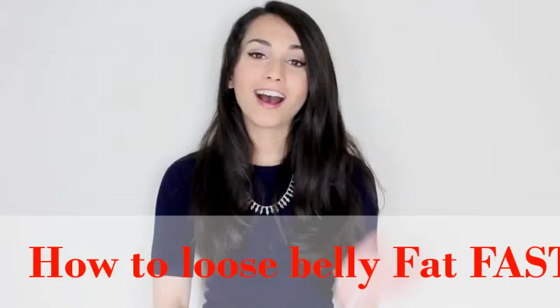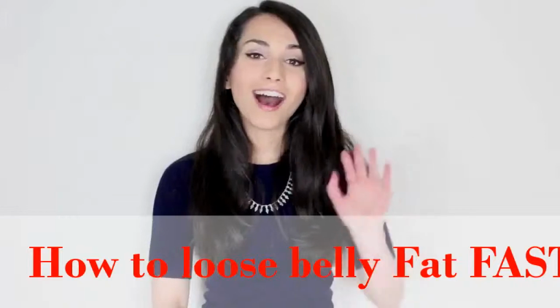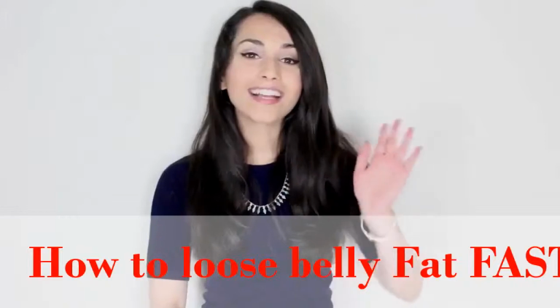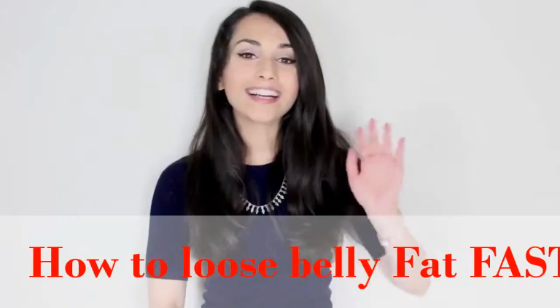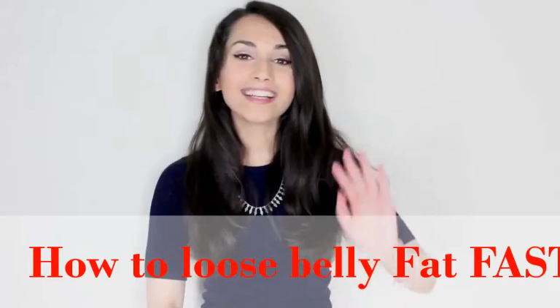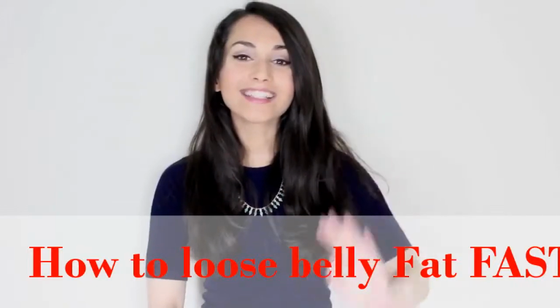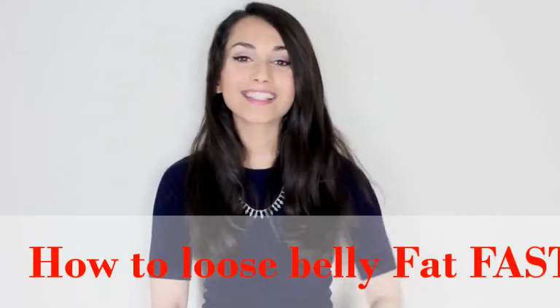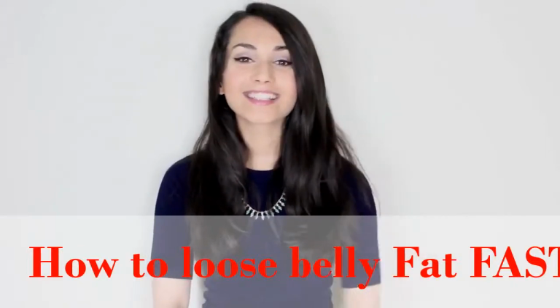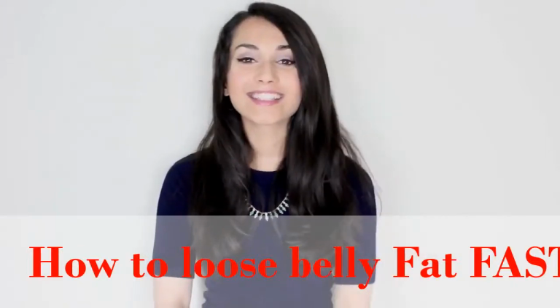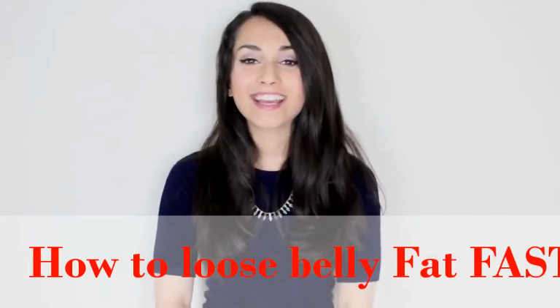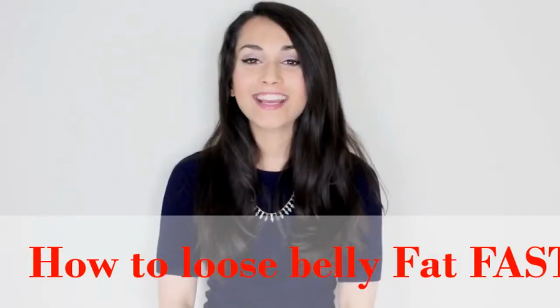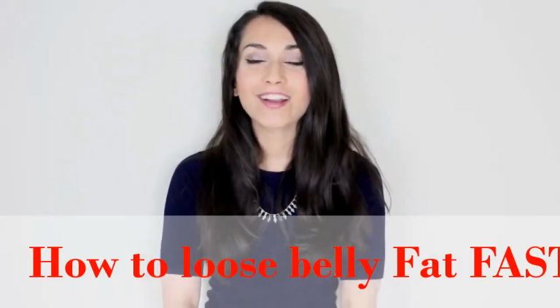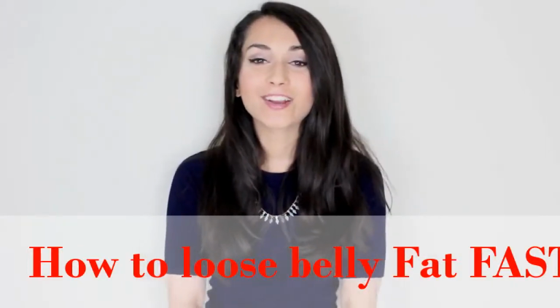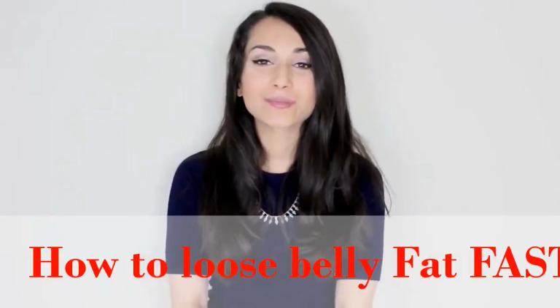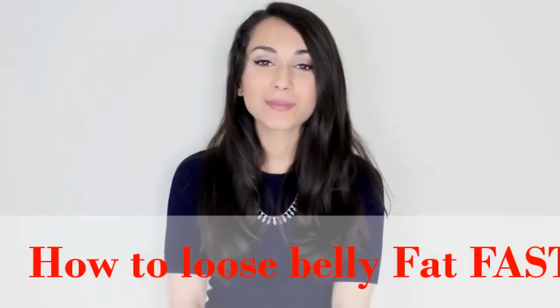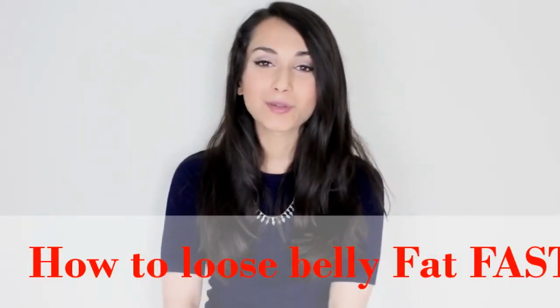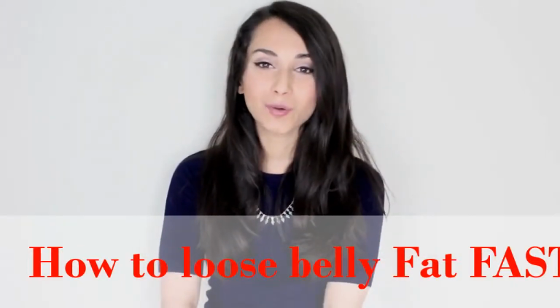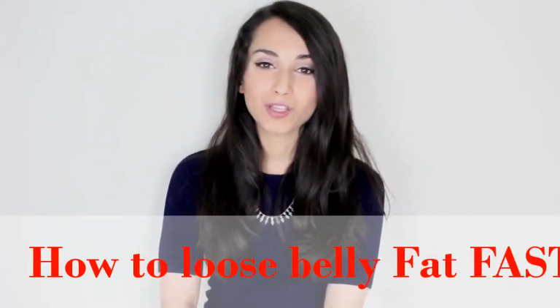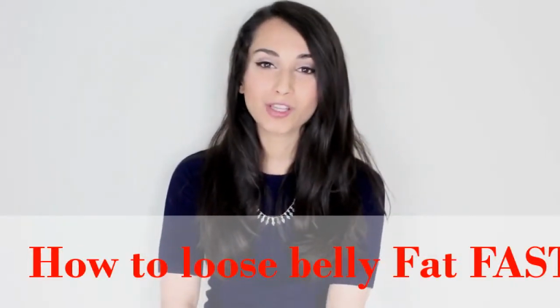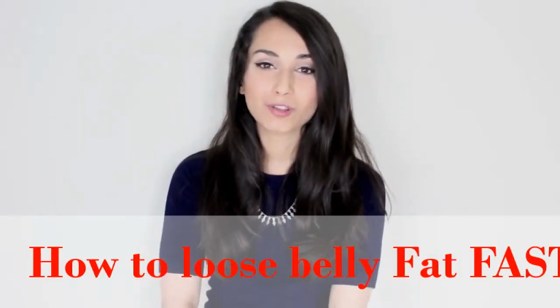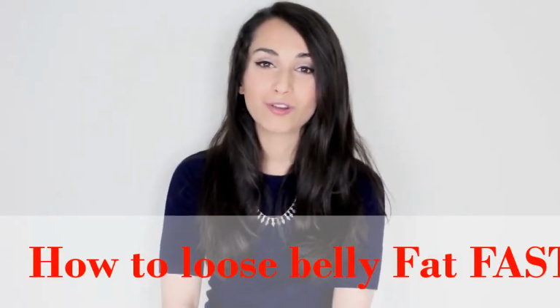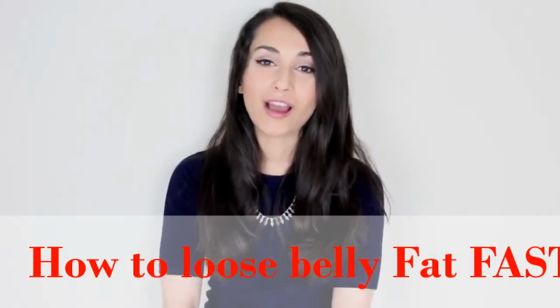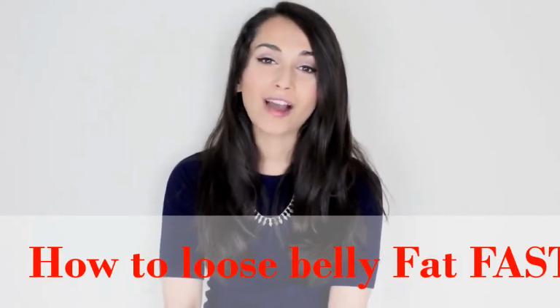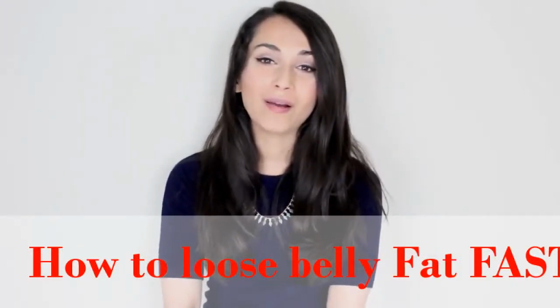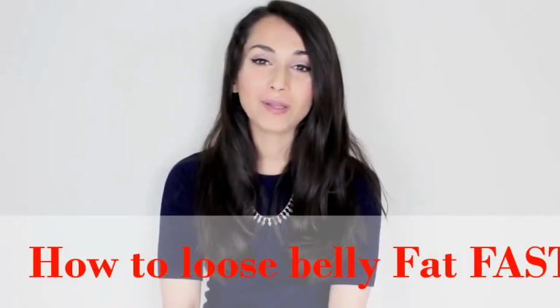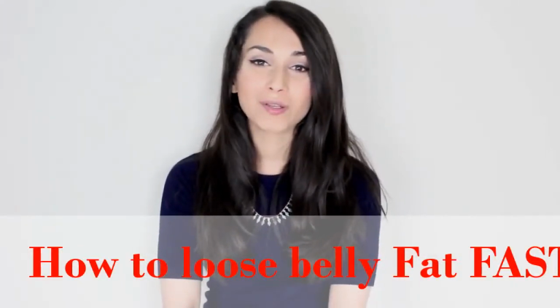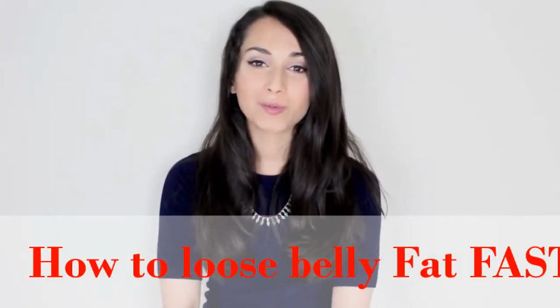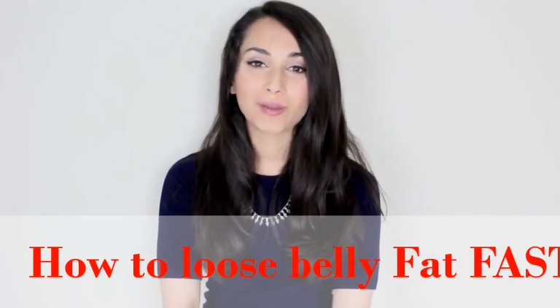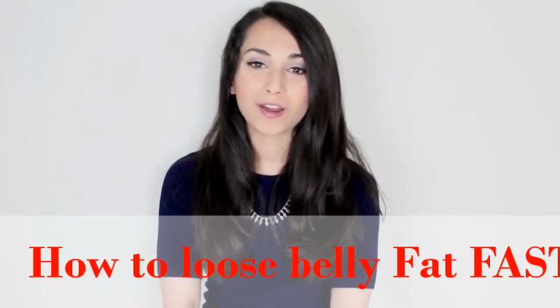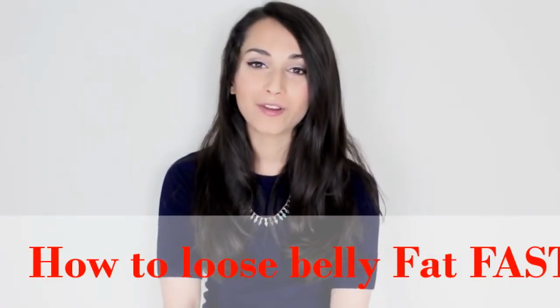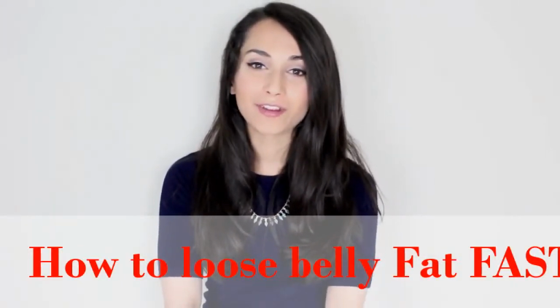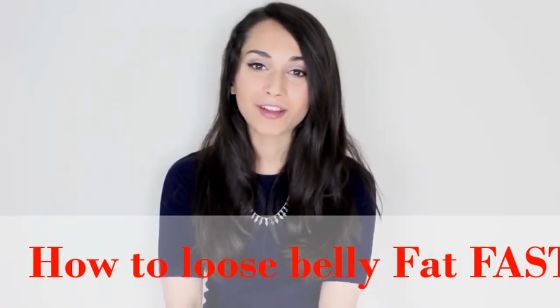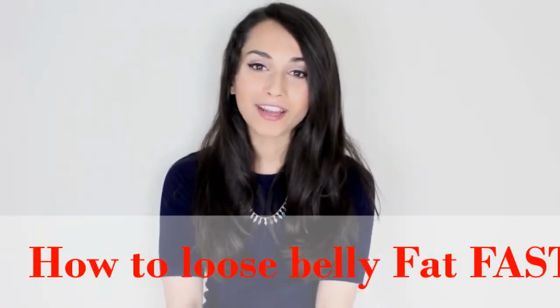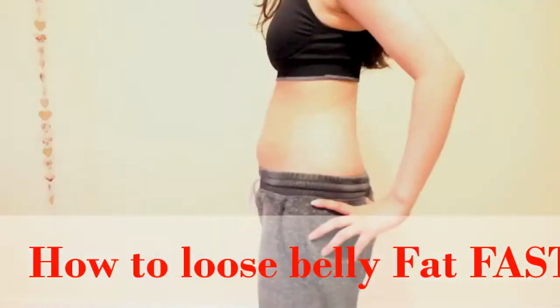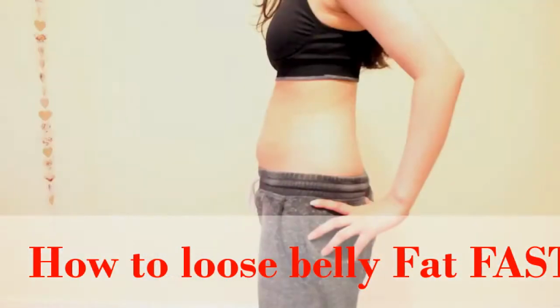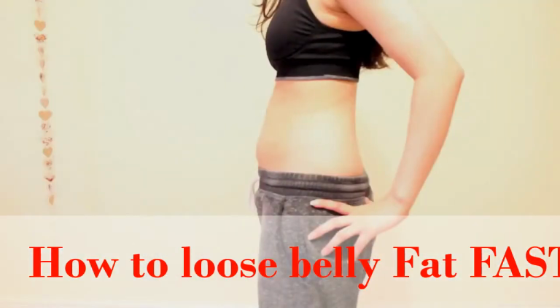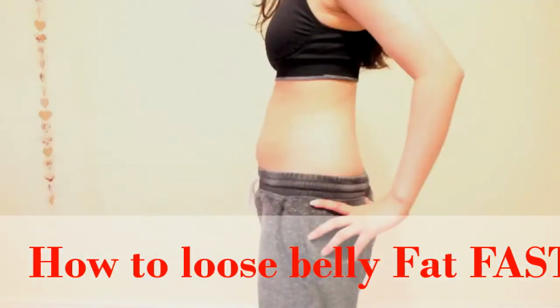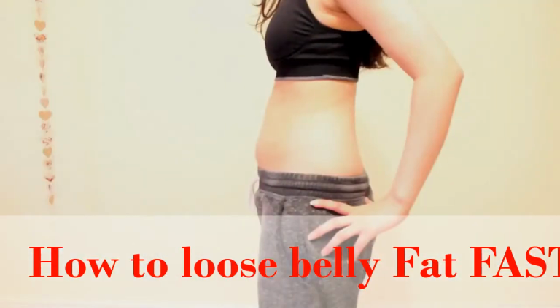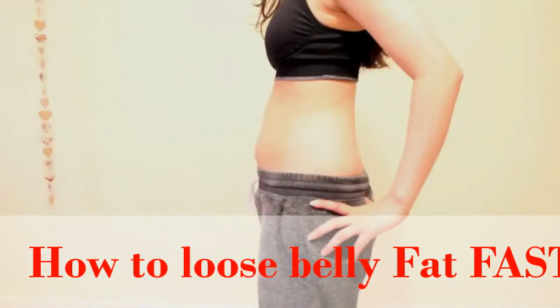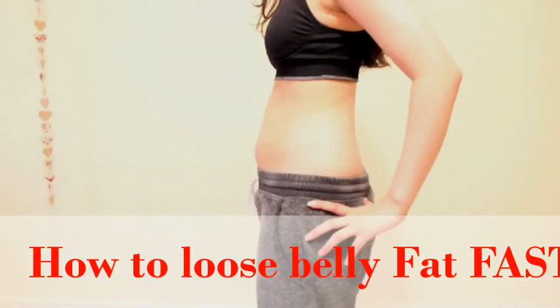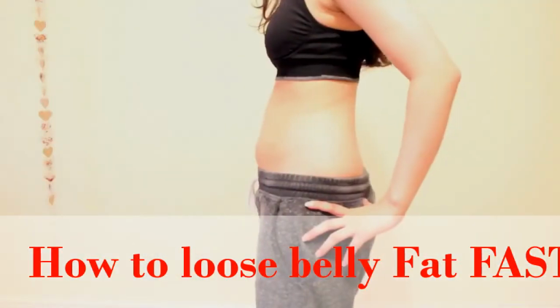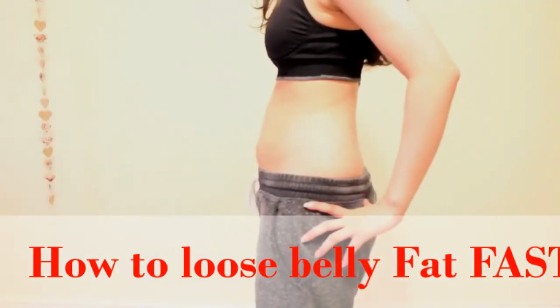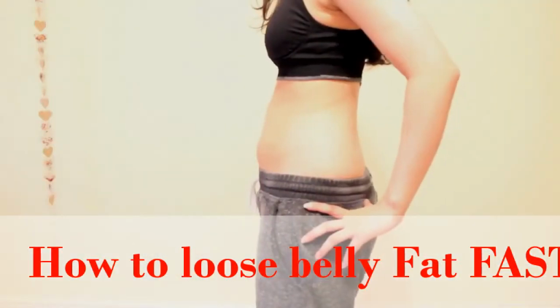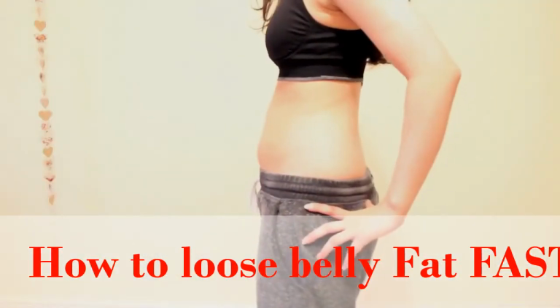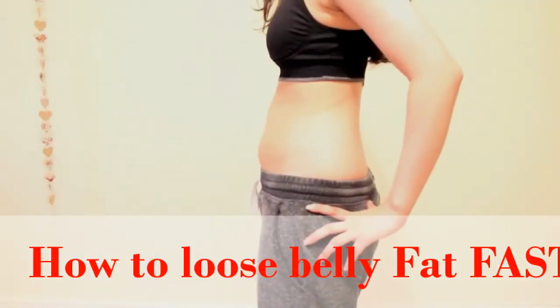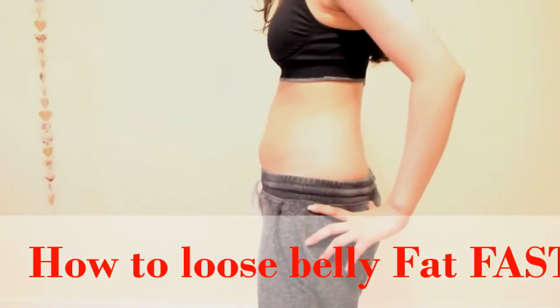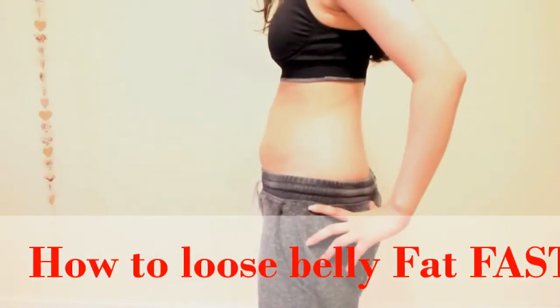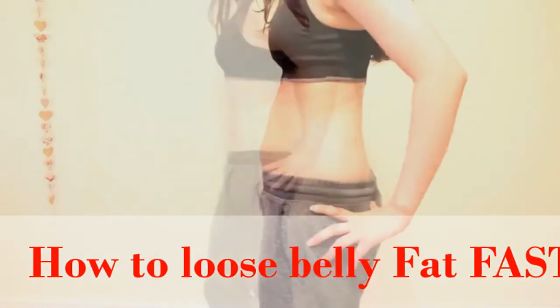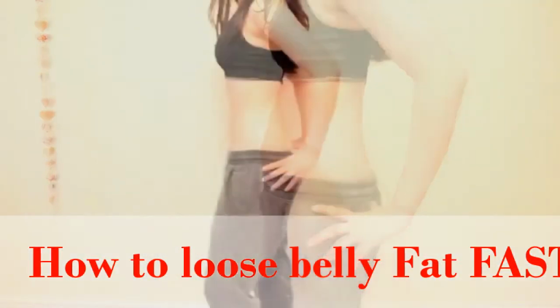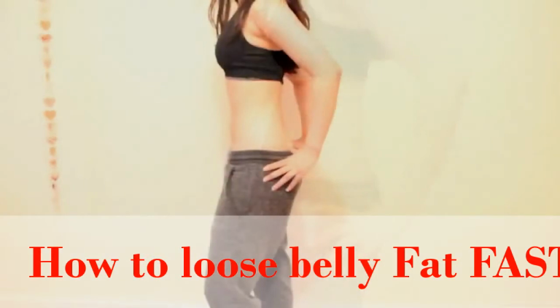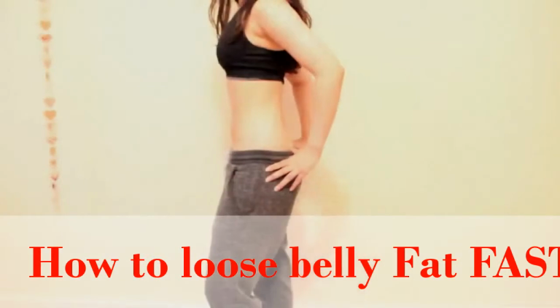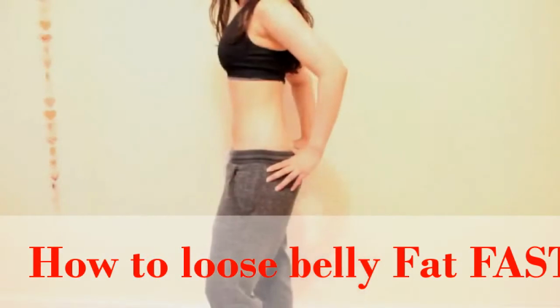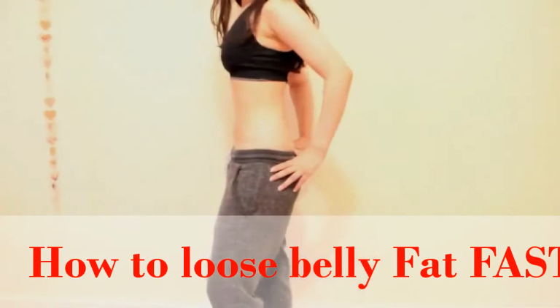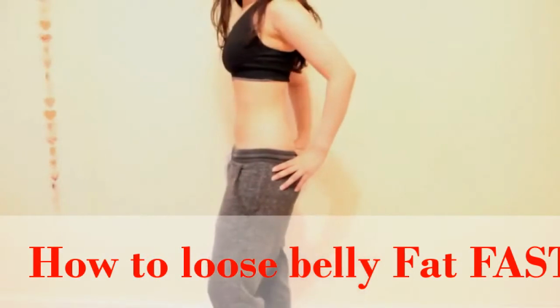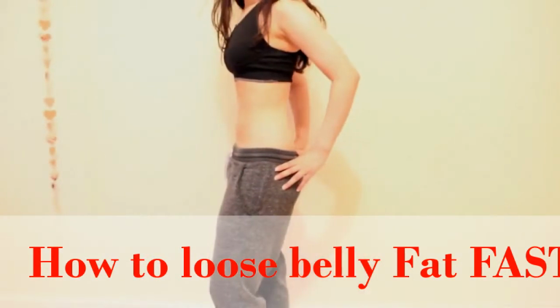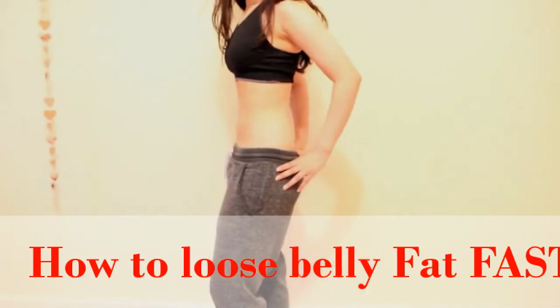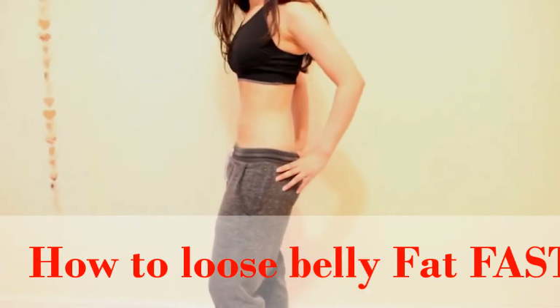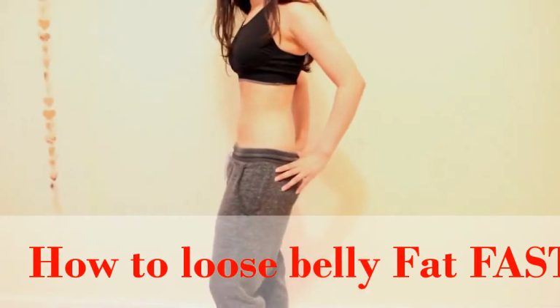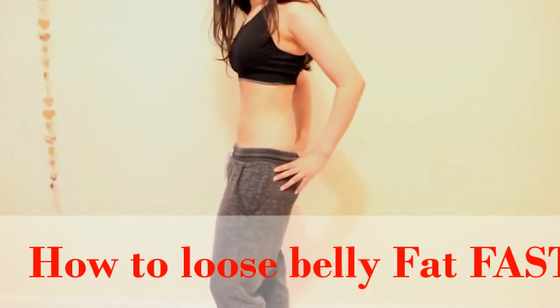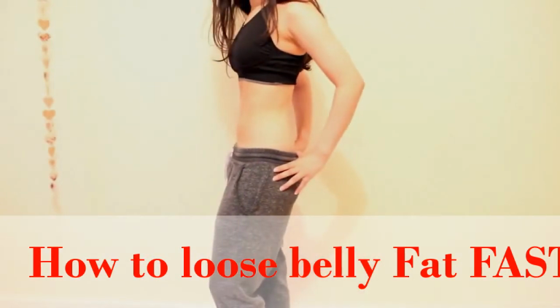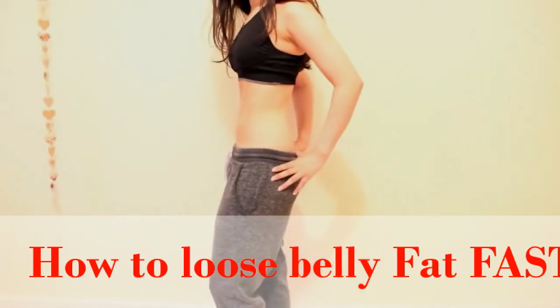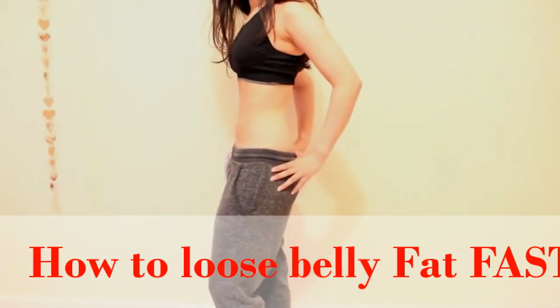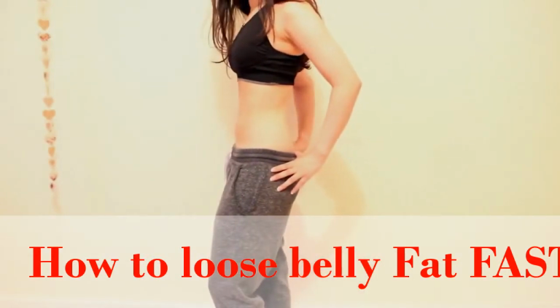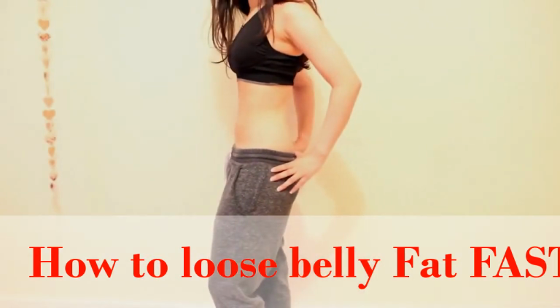Hi guys, so today I'm going to be talking you through how I lost weight overnight. It's super safe and really effective and I hope you enjoy this video.